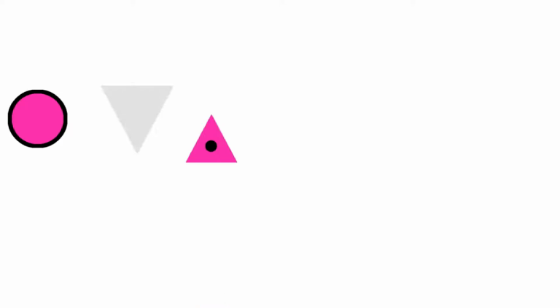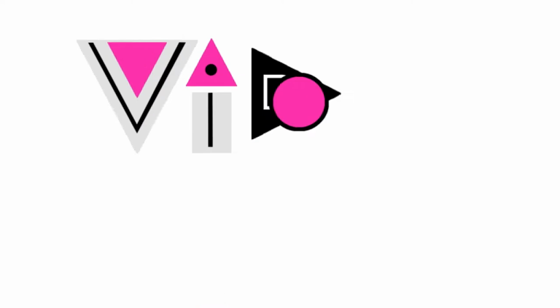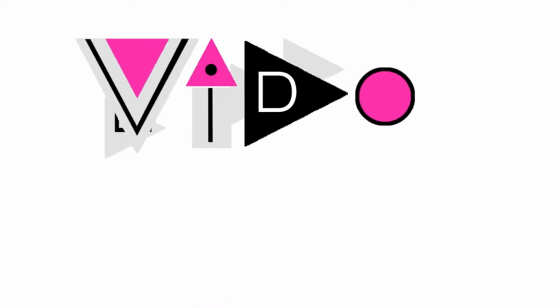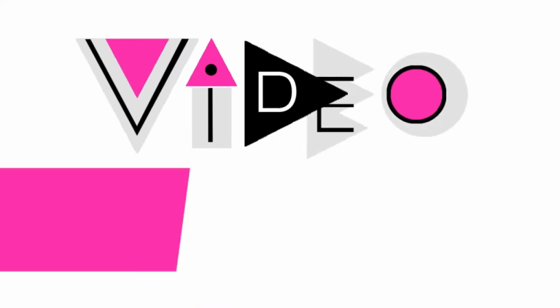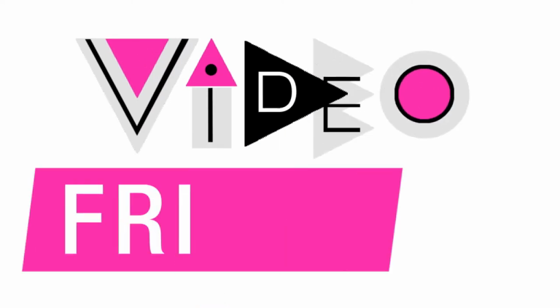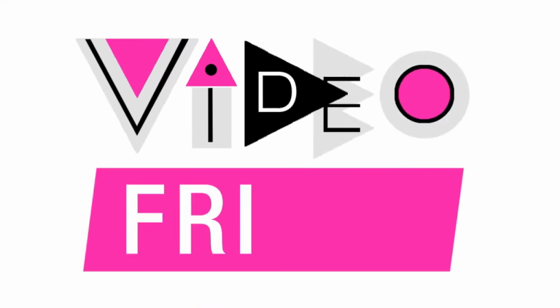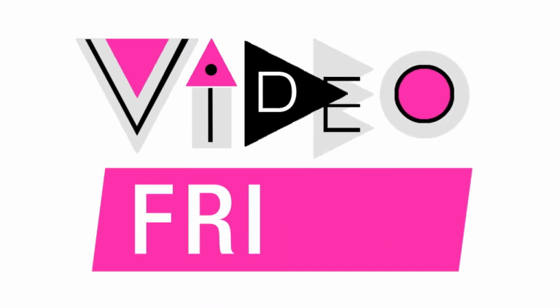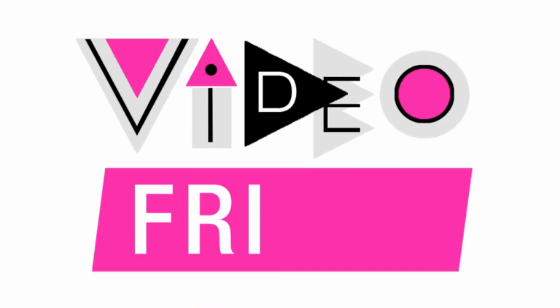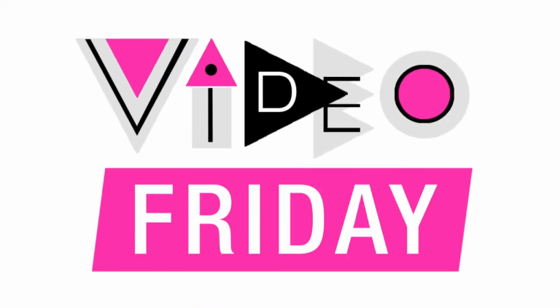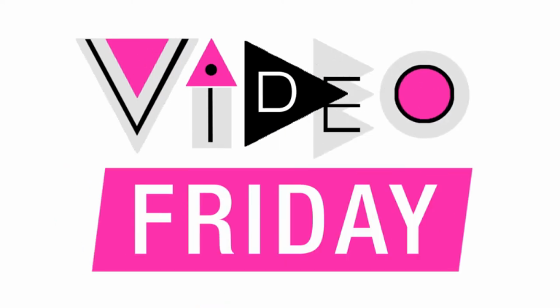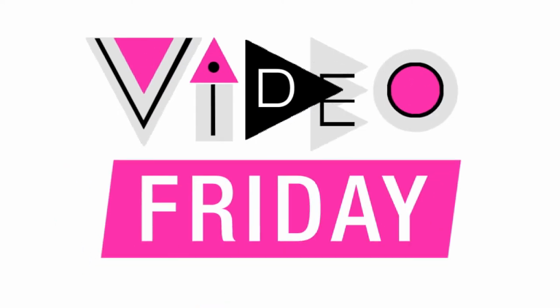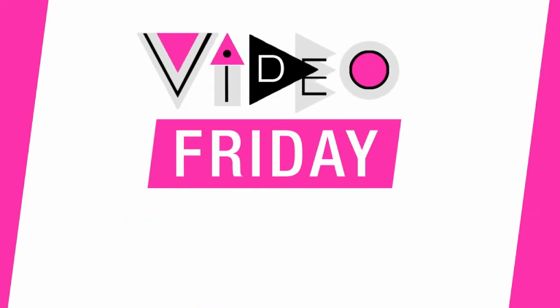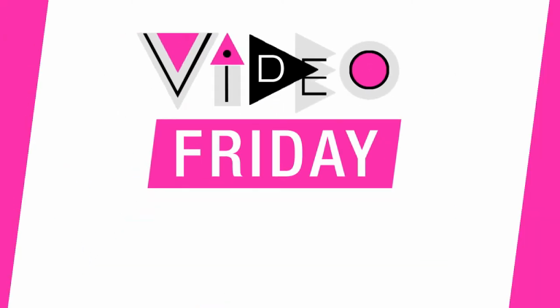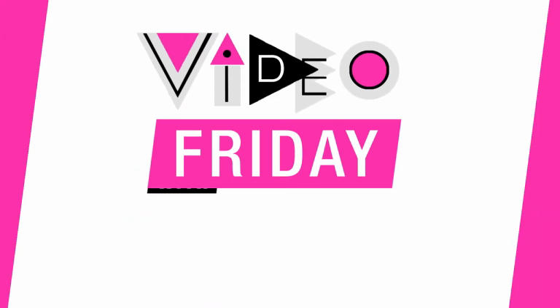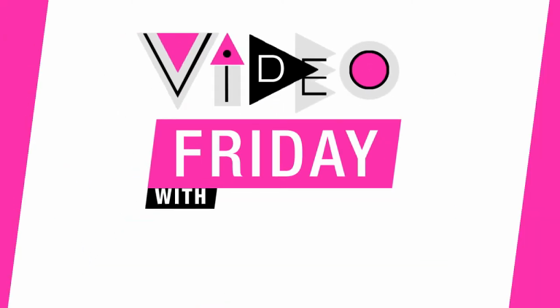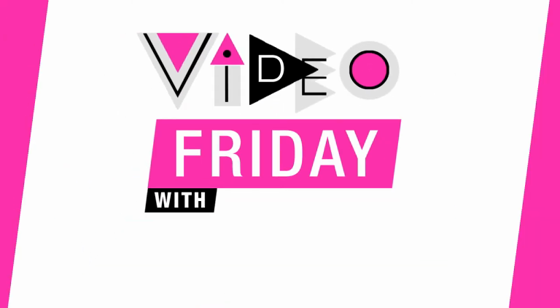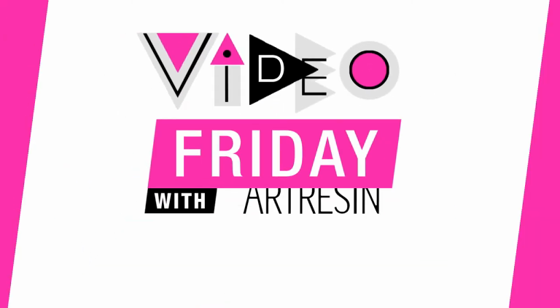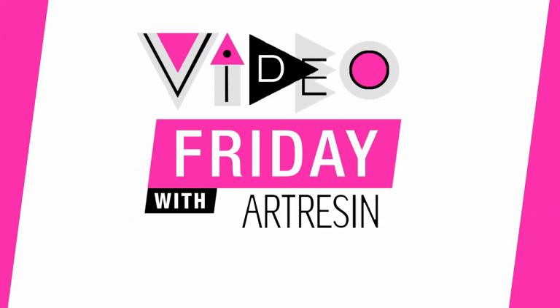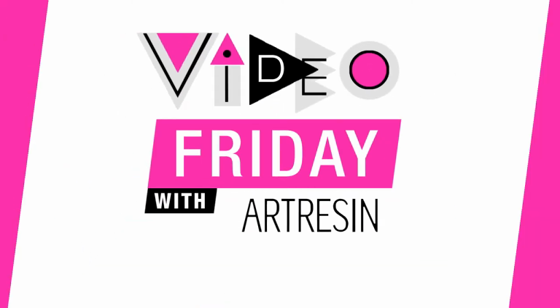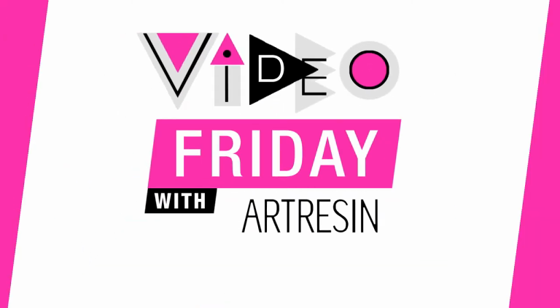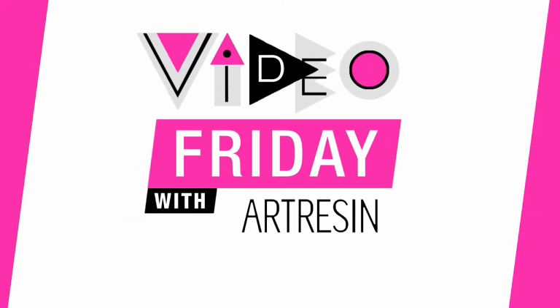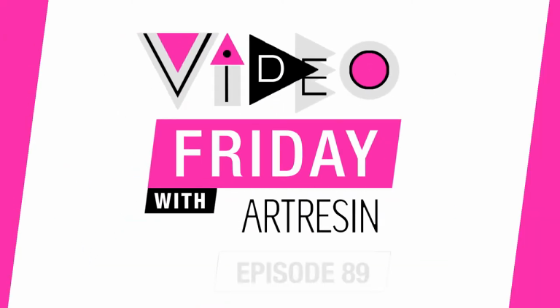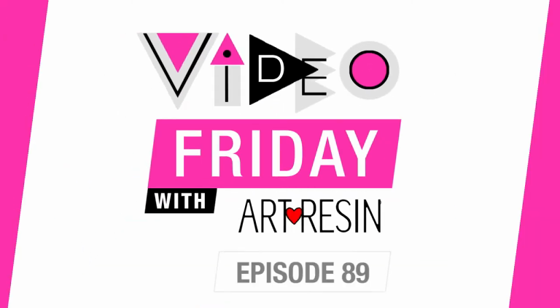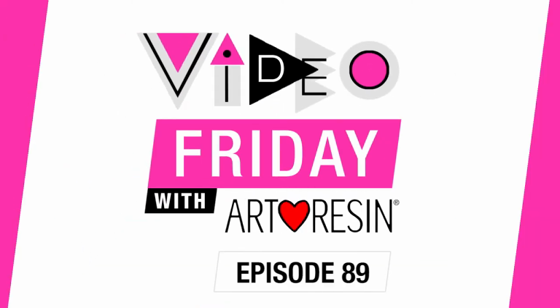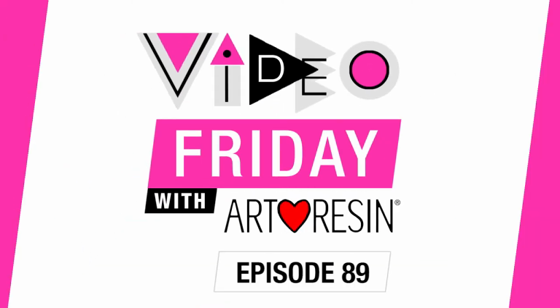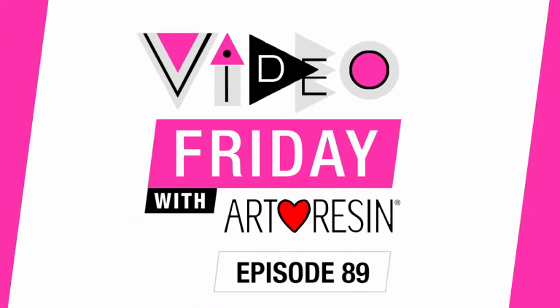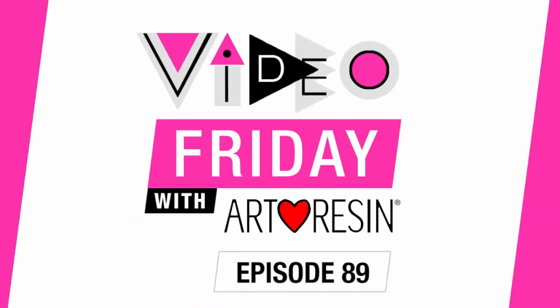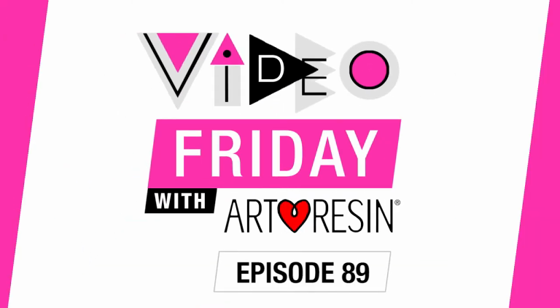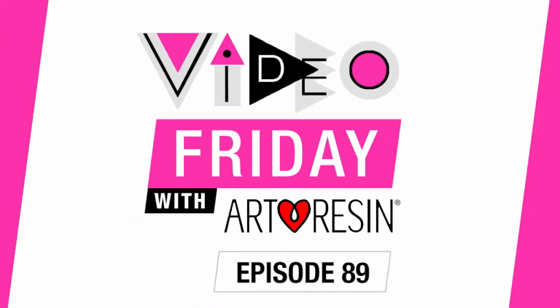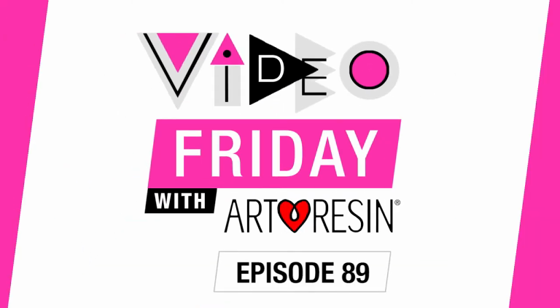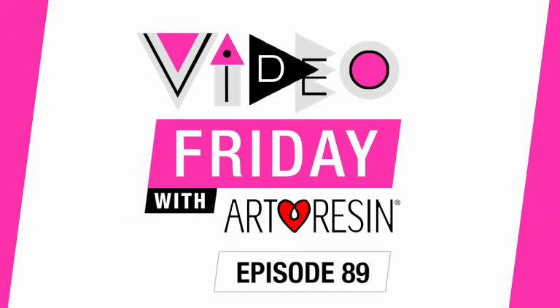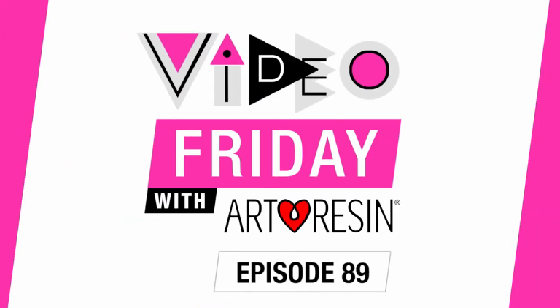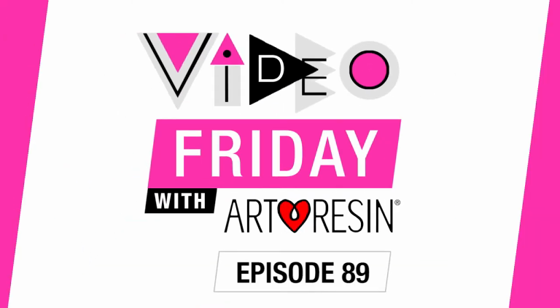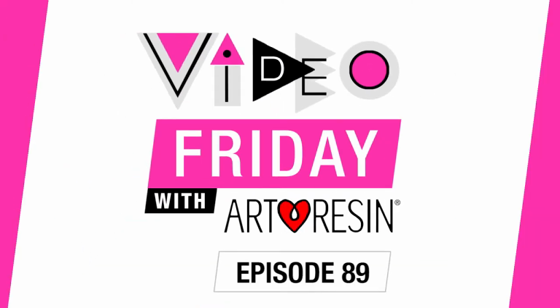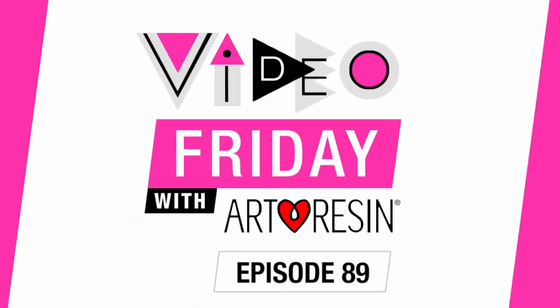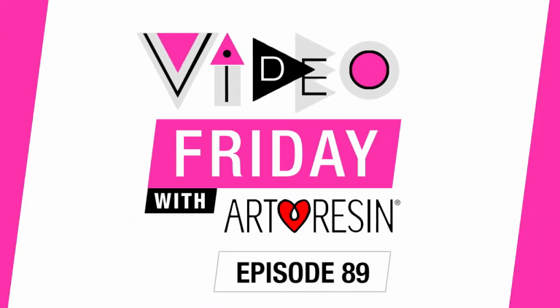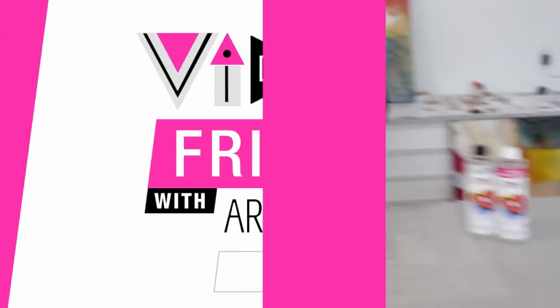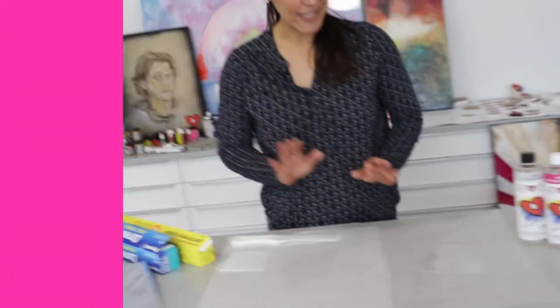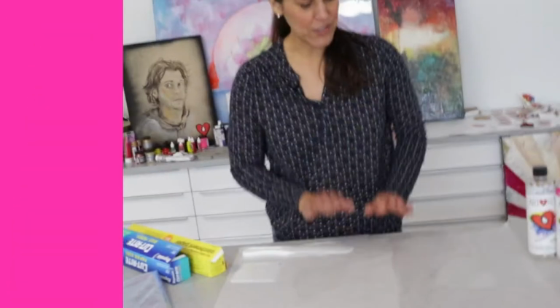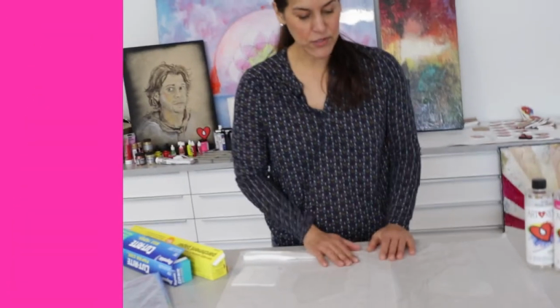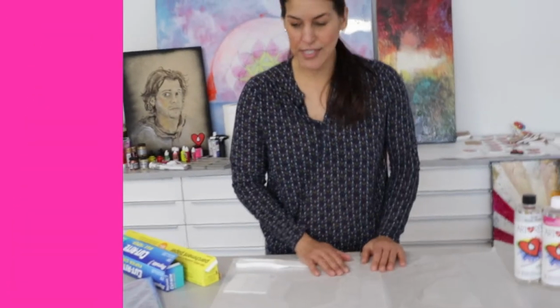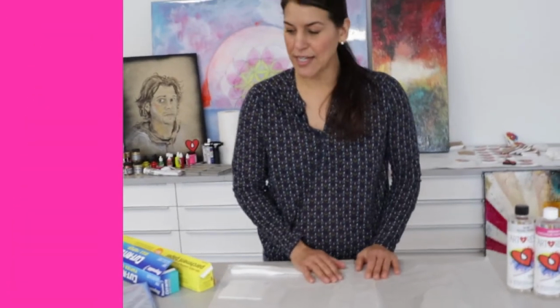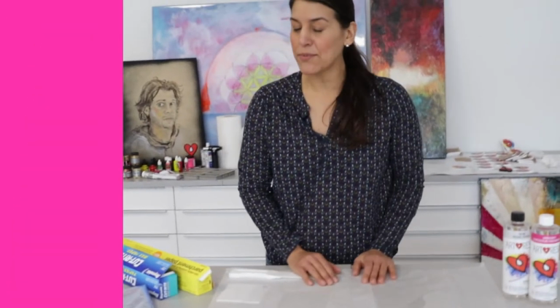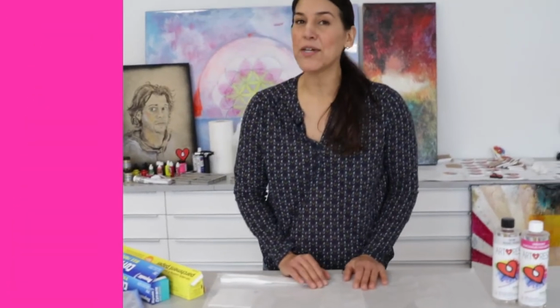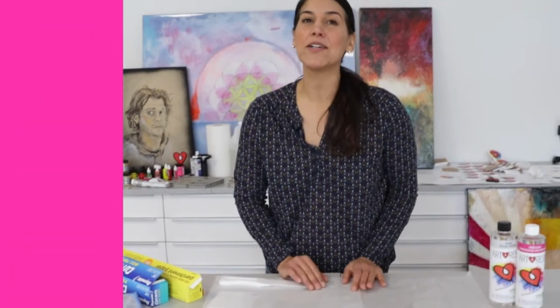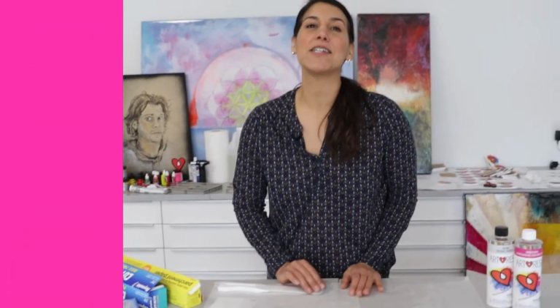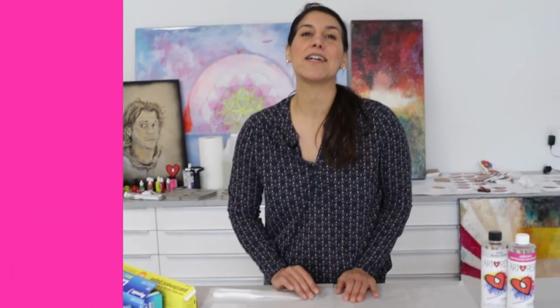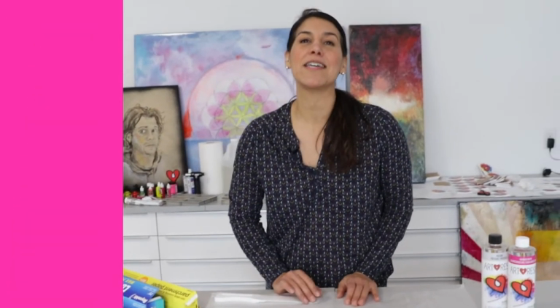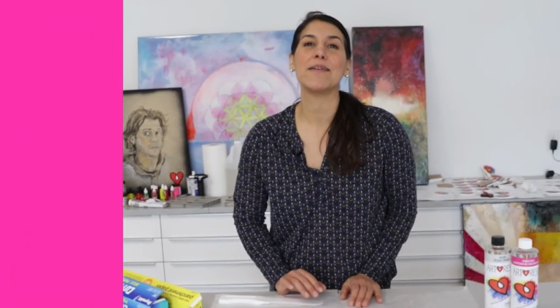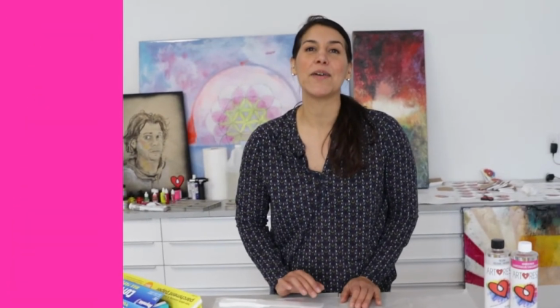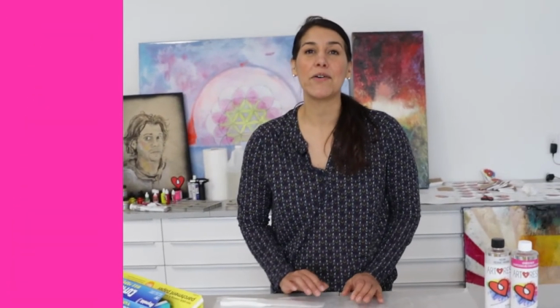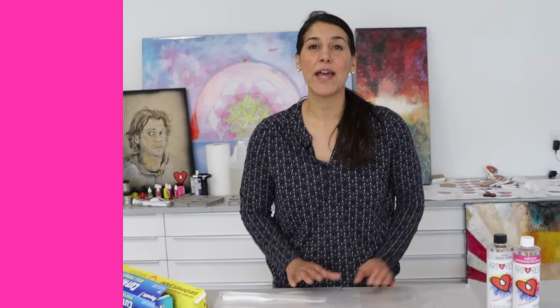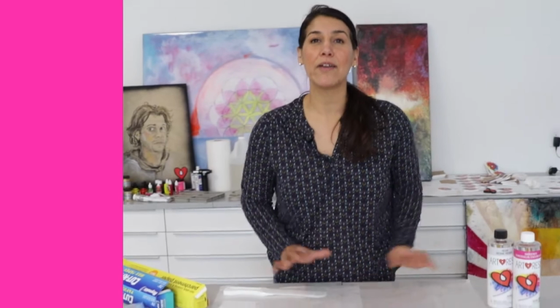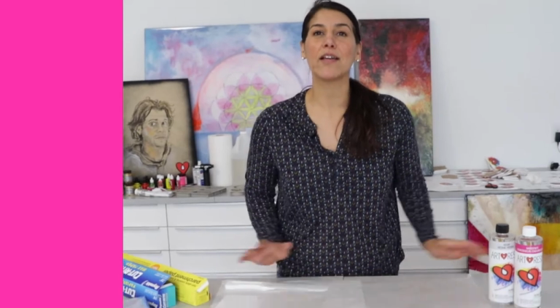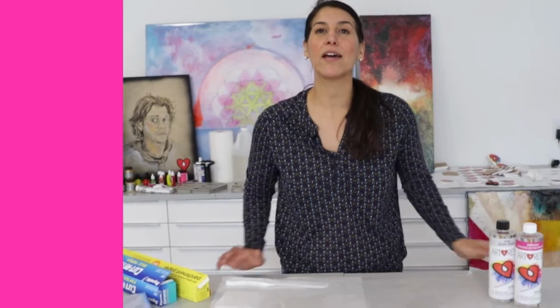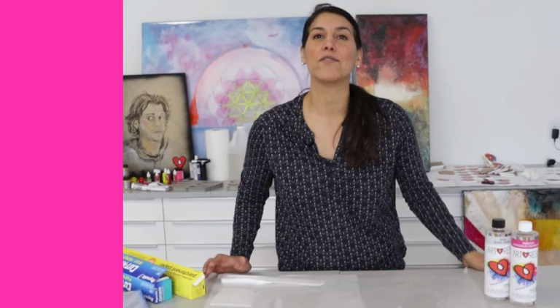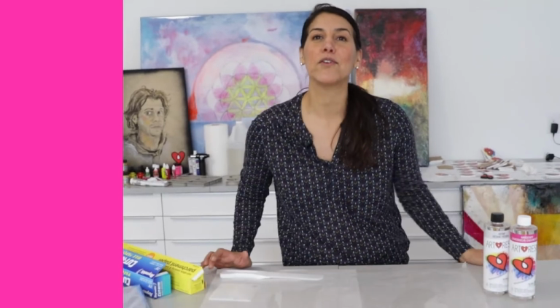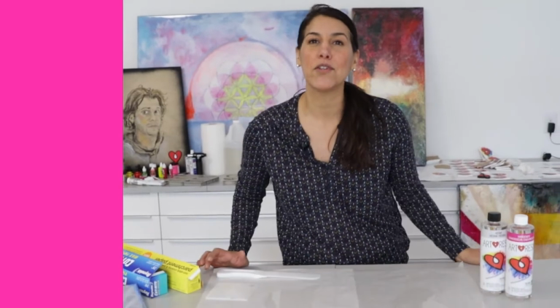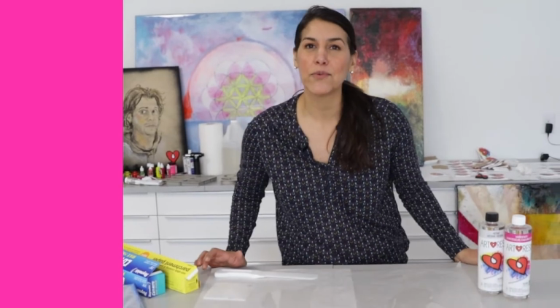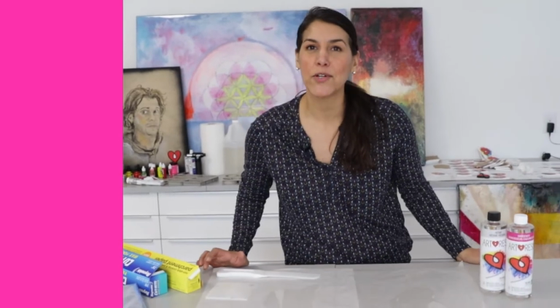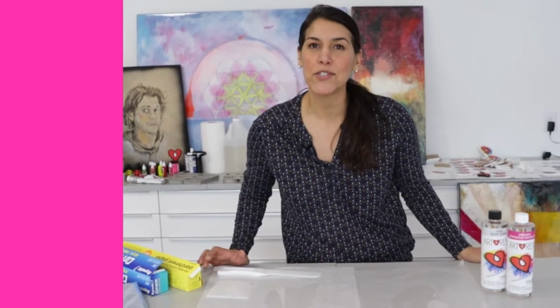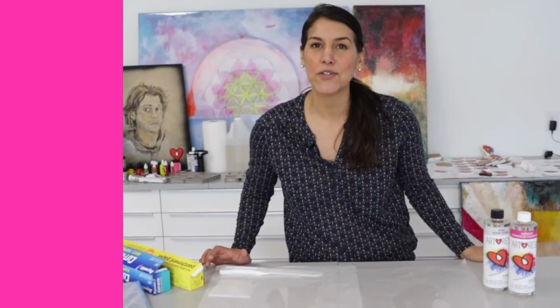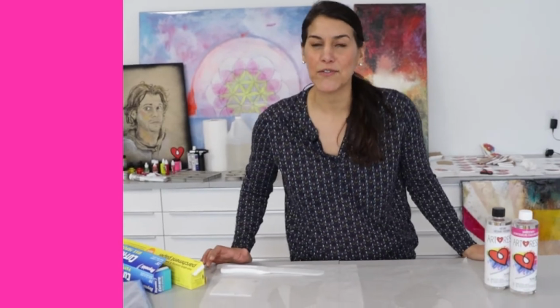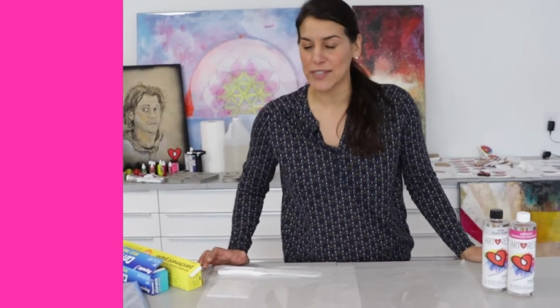Video Friday with resin. Today we are talking about how to cover your work surface.